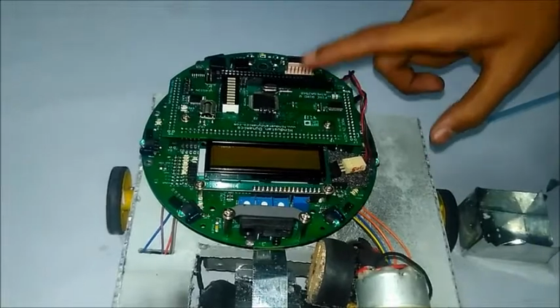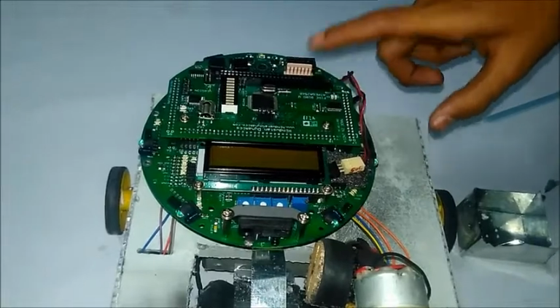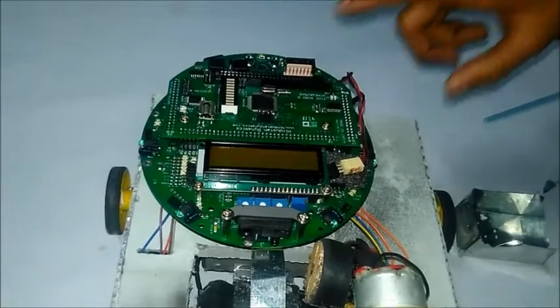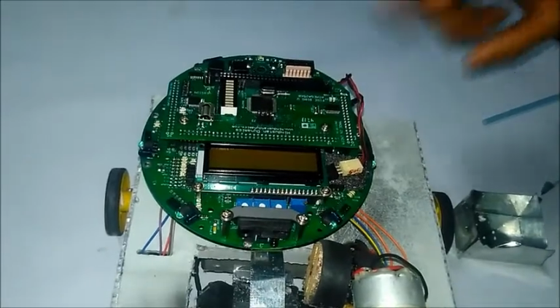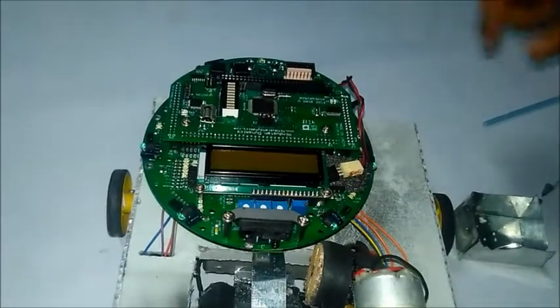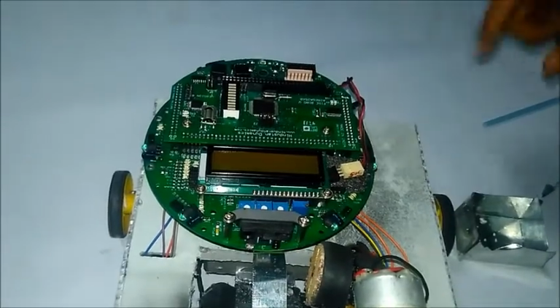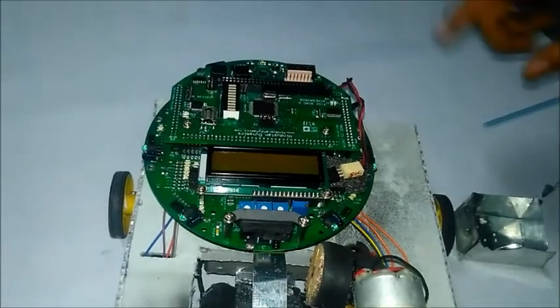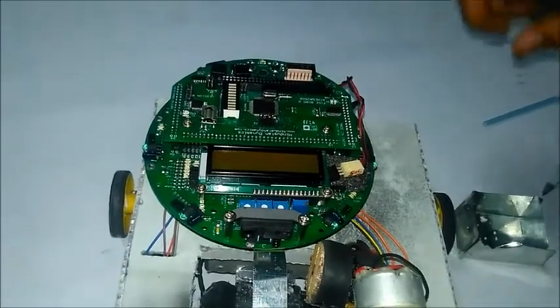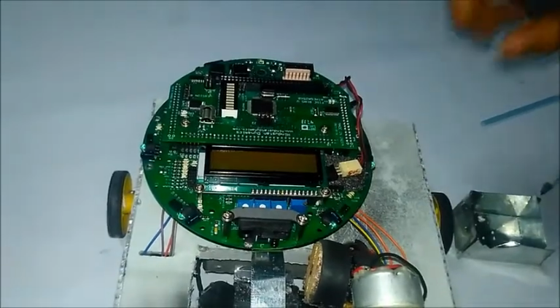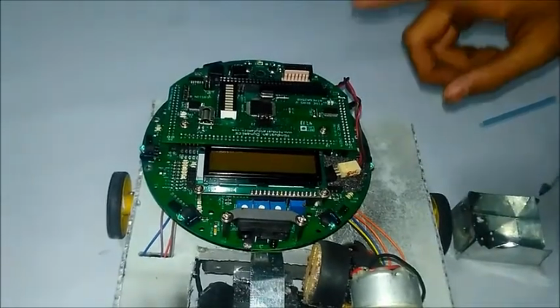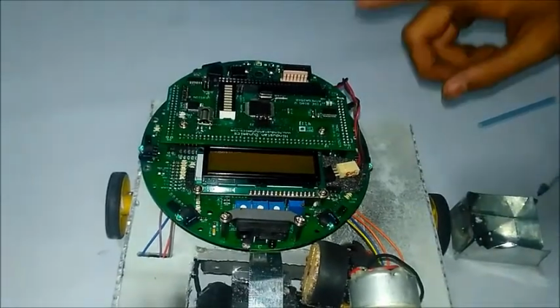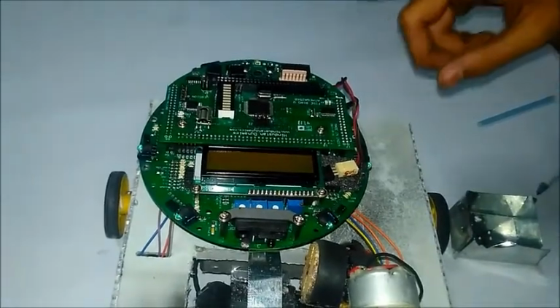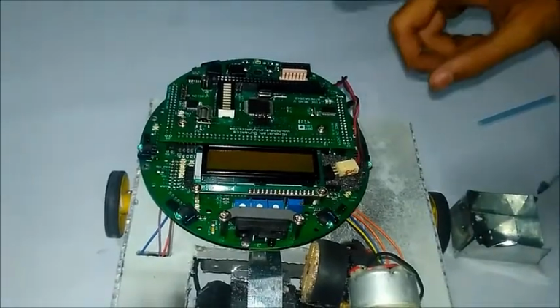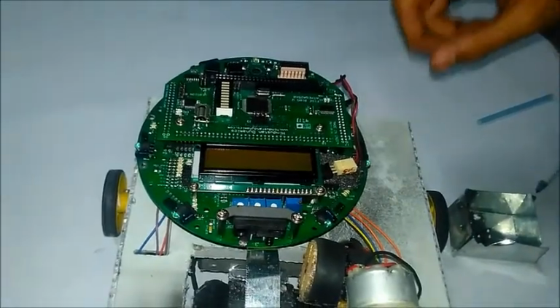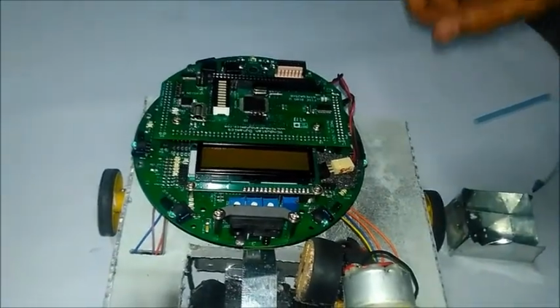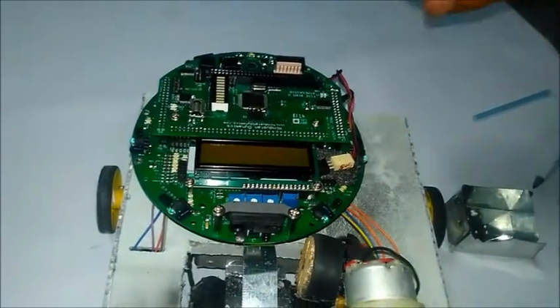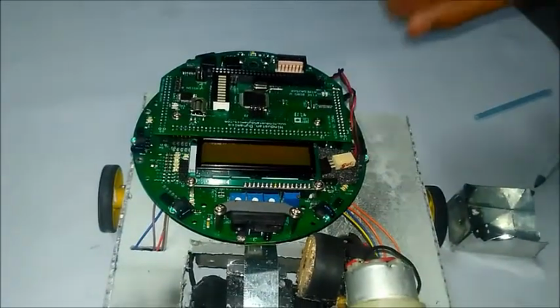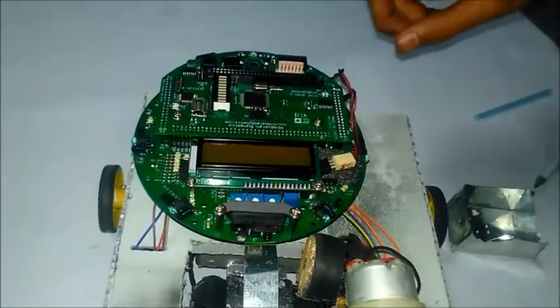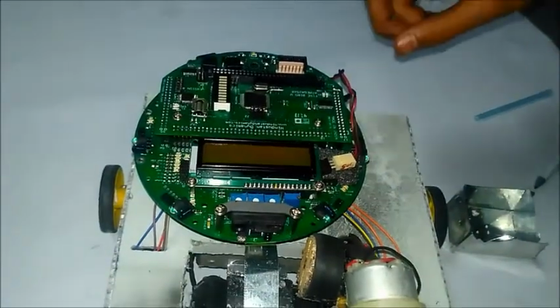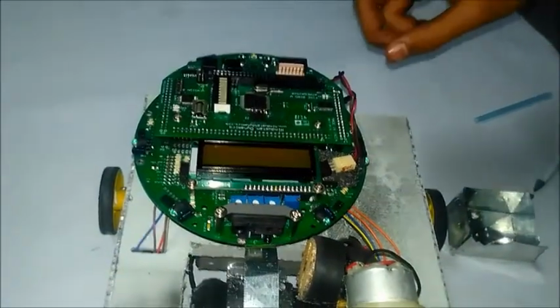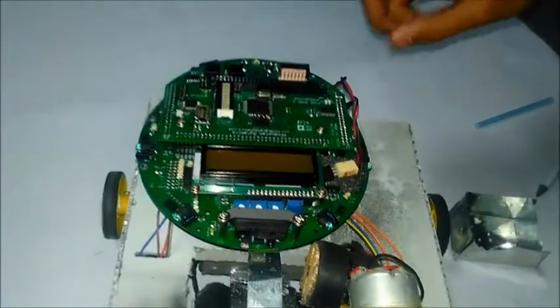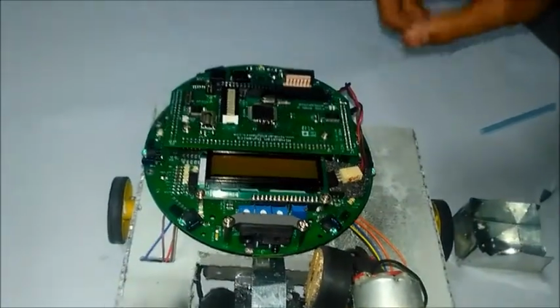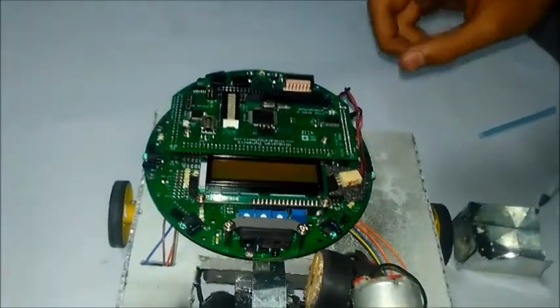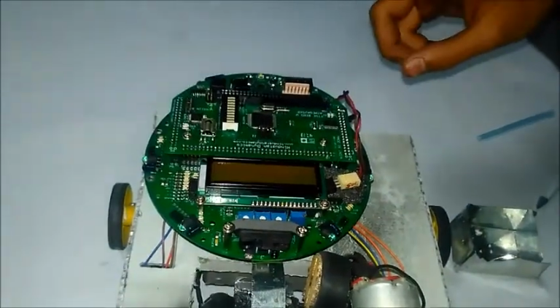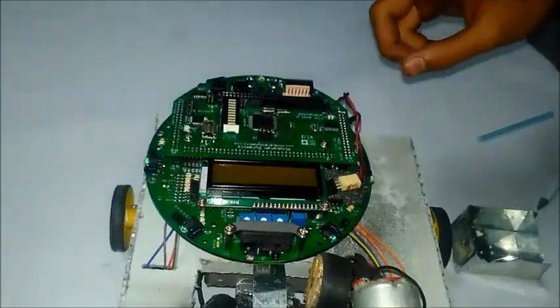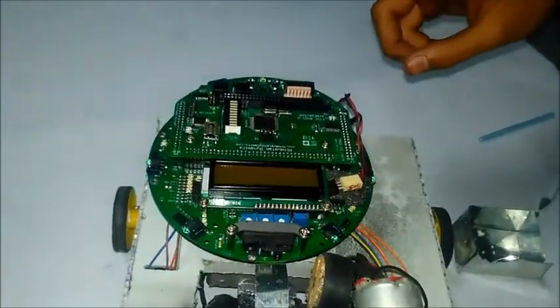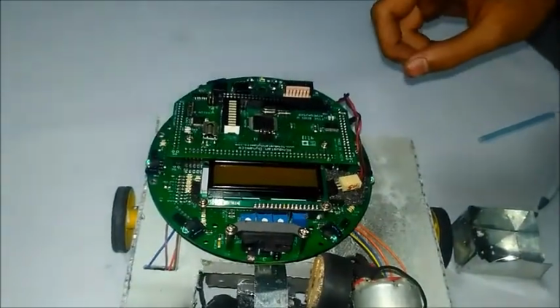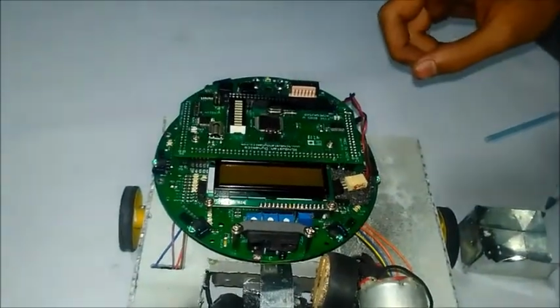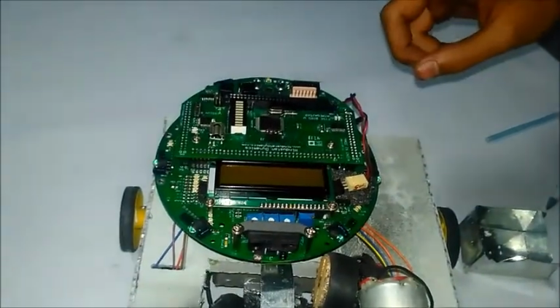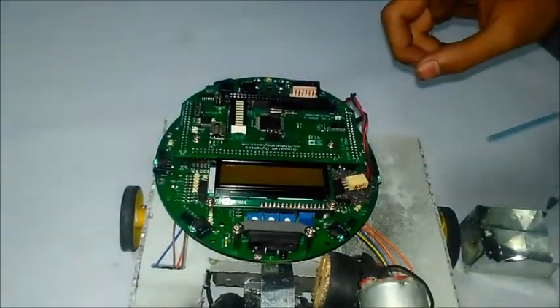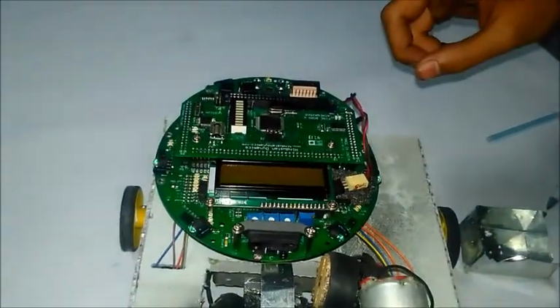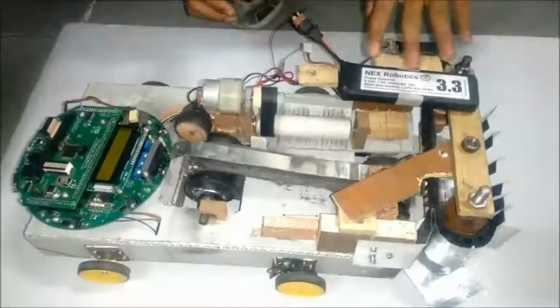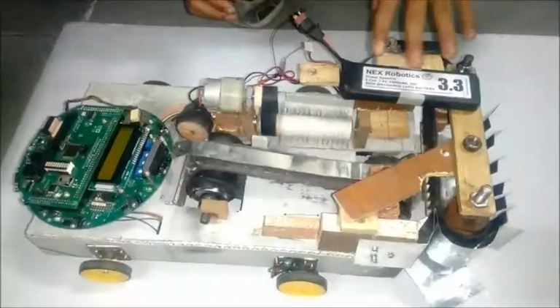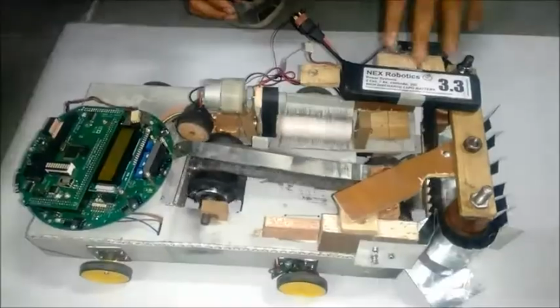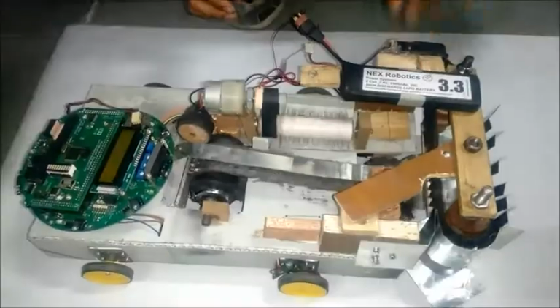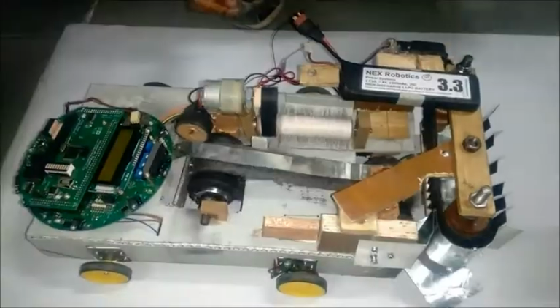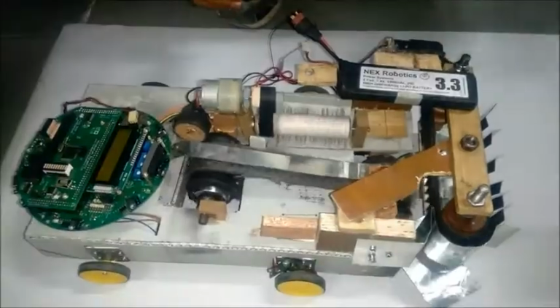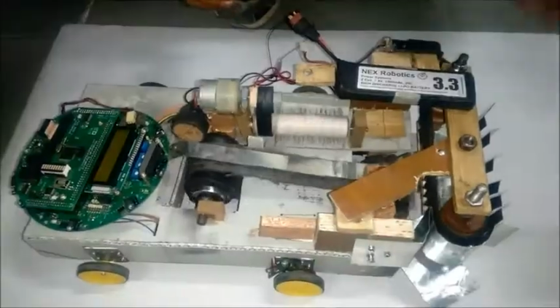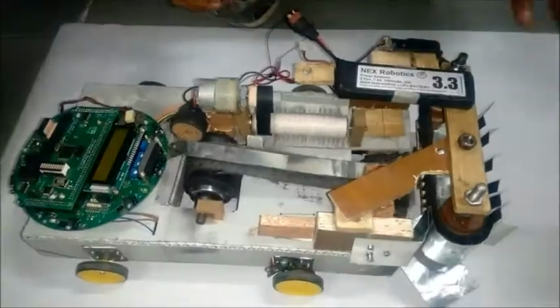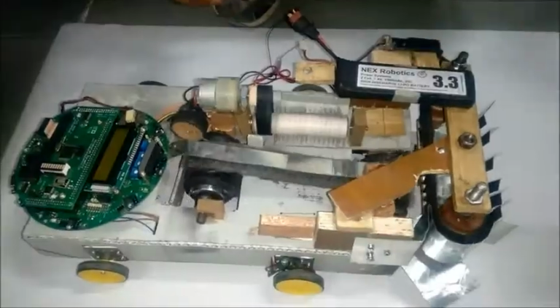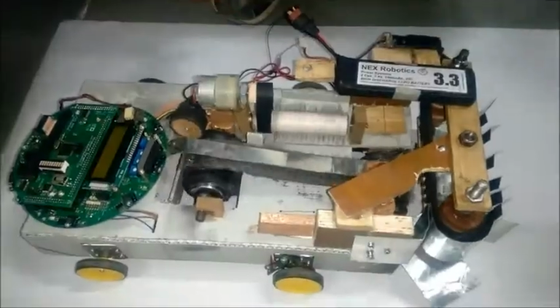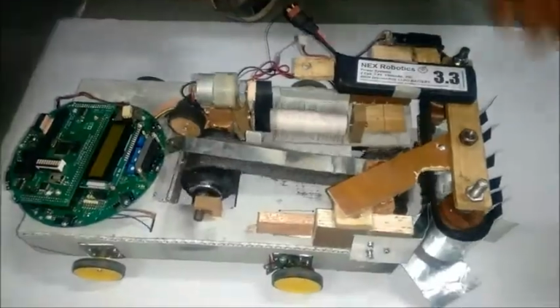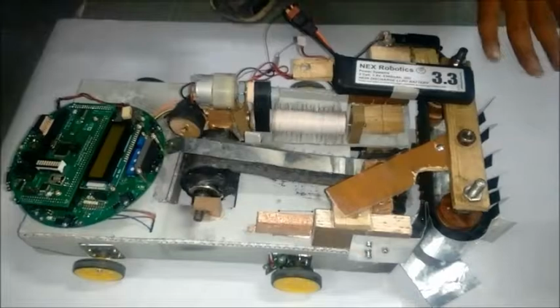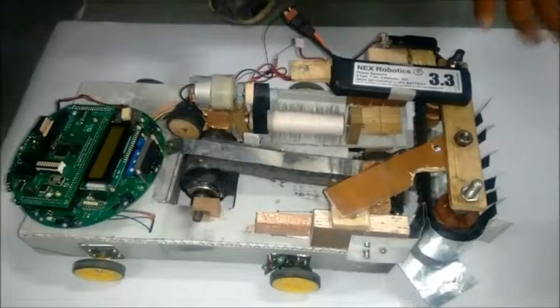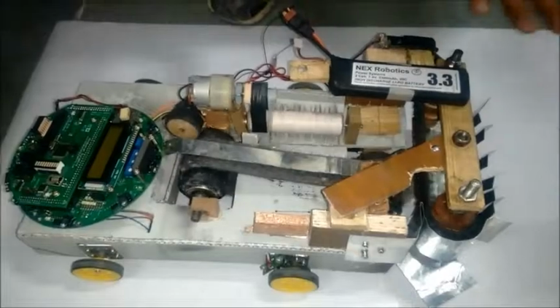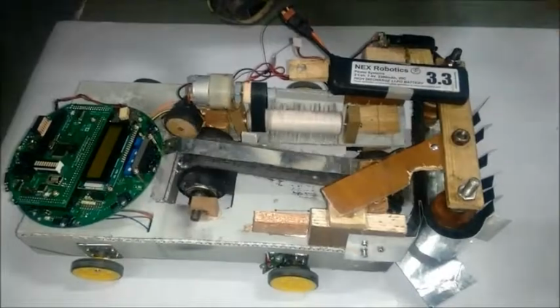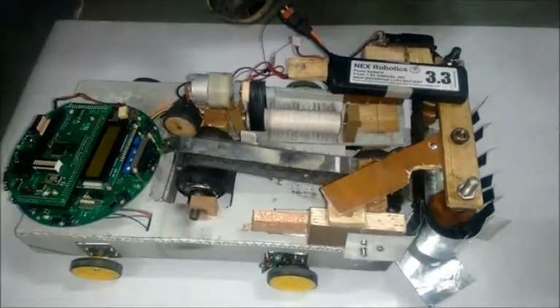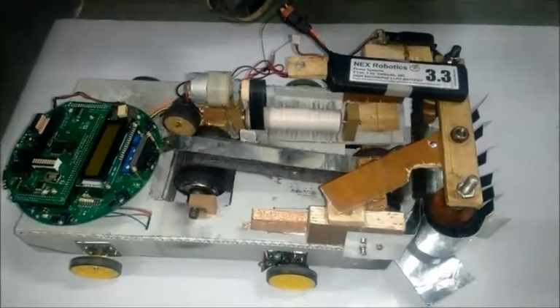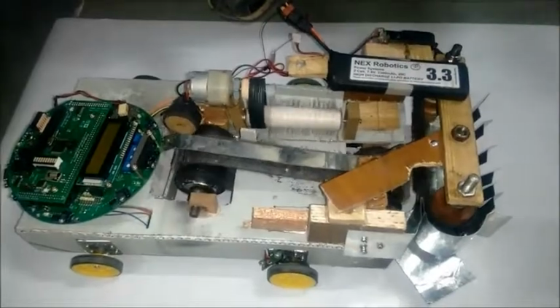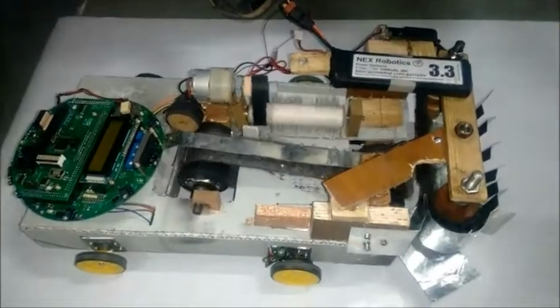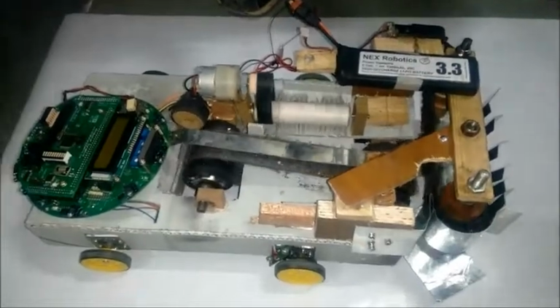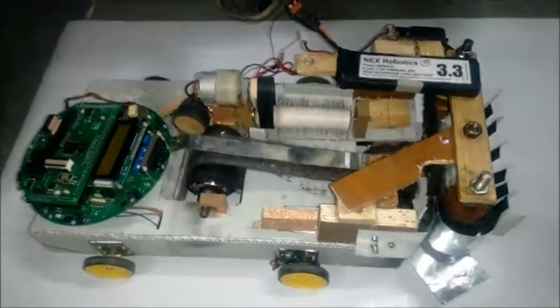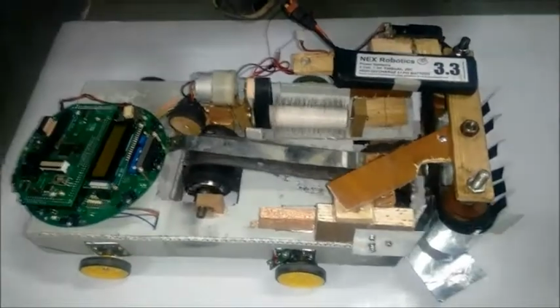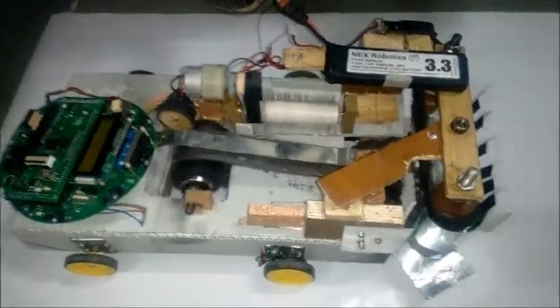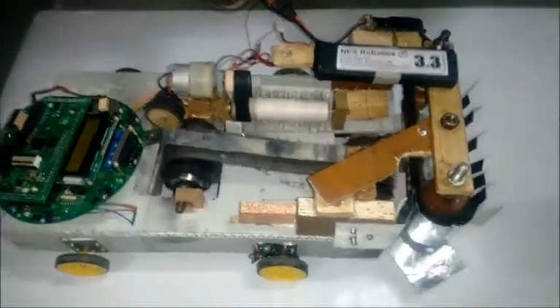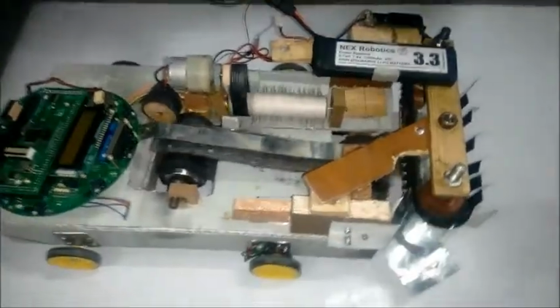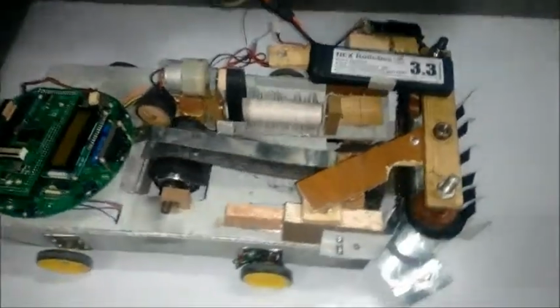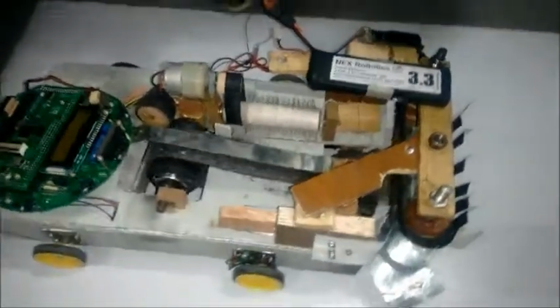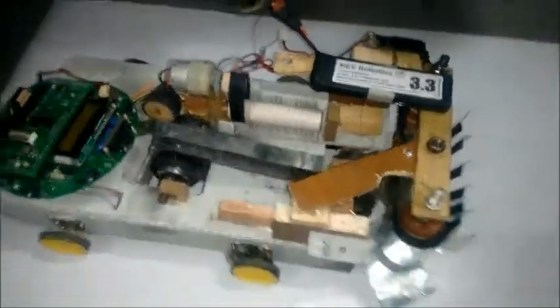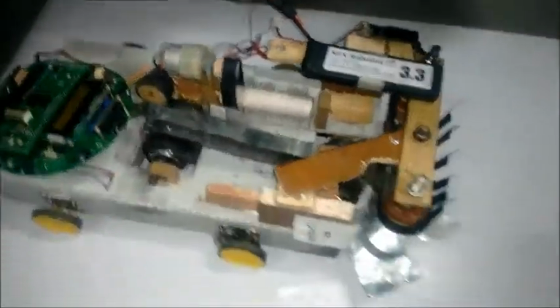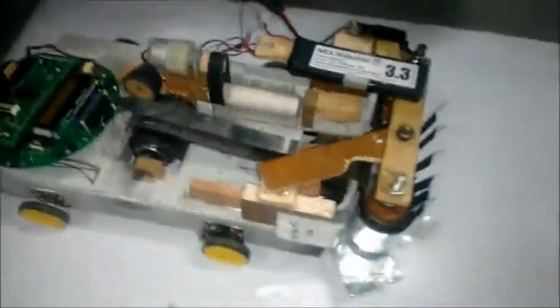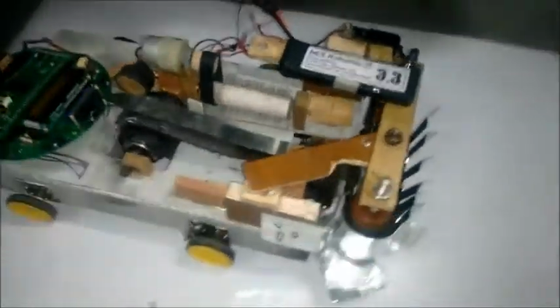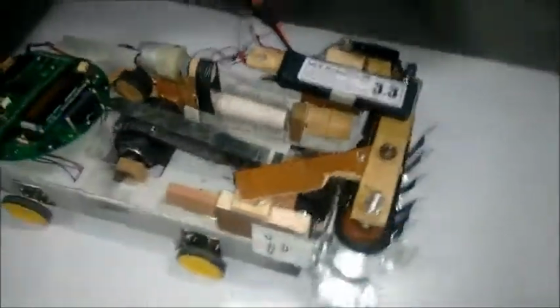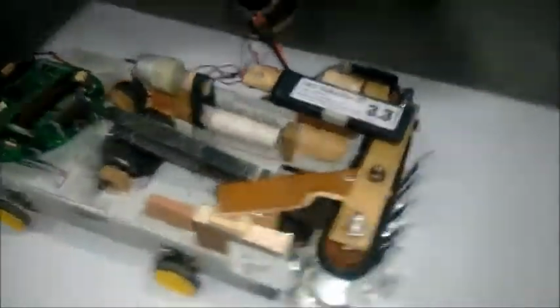We used Atmel Studio and AVR bootloader for the Firebird 5. Currently, the bot is in a half-working condition.